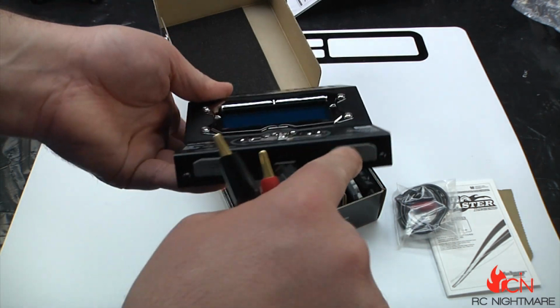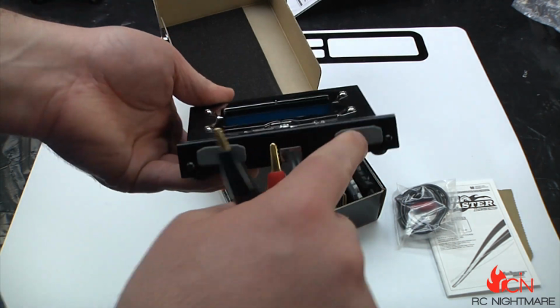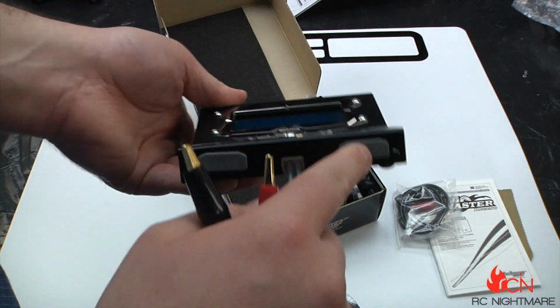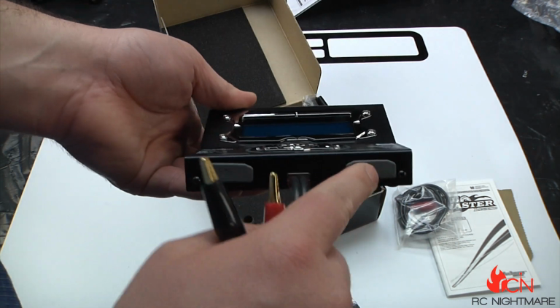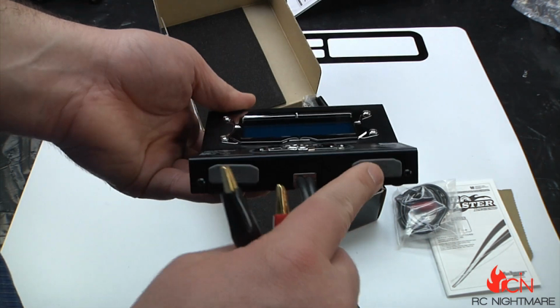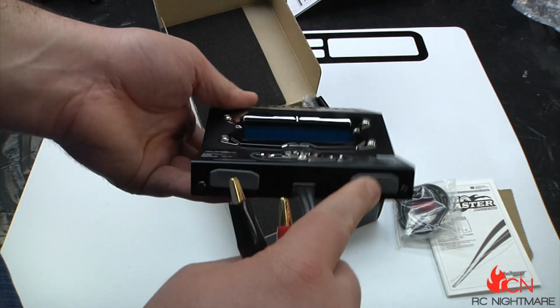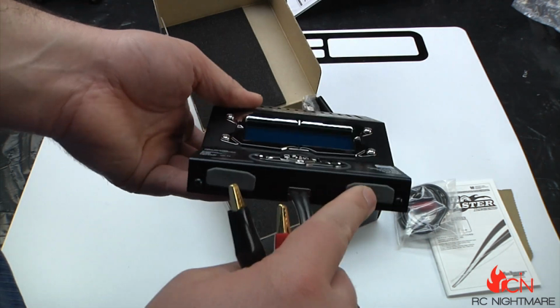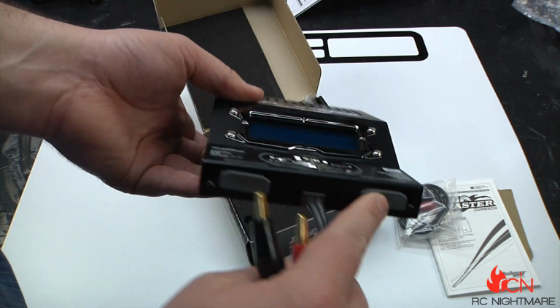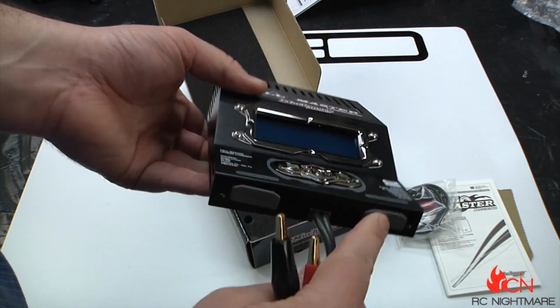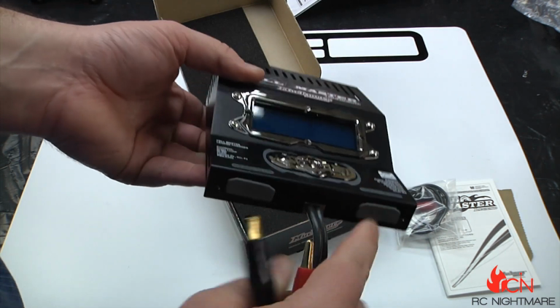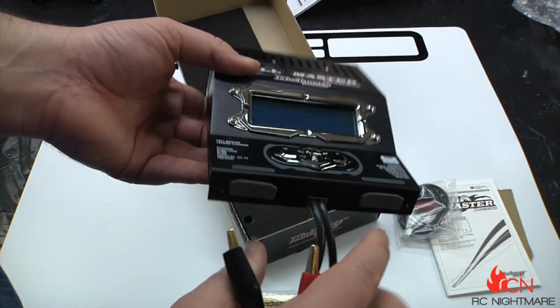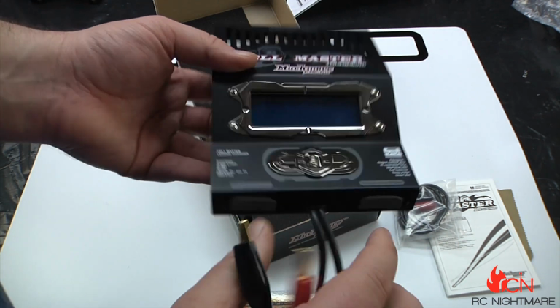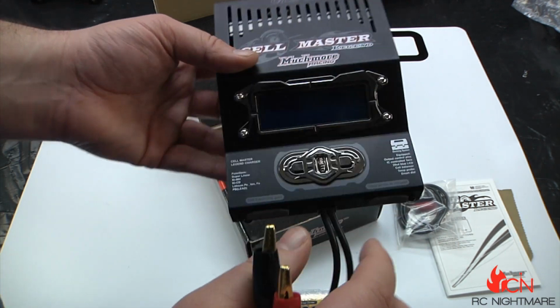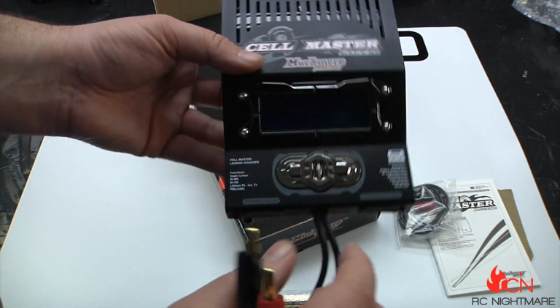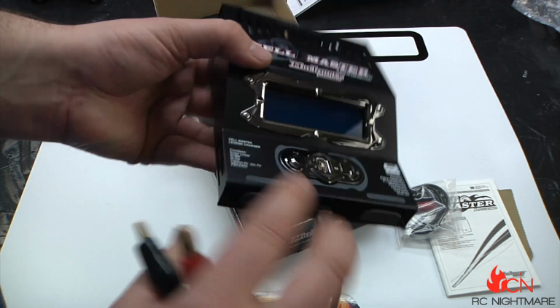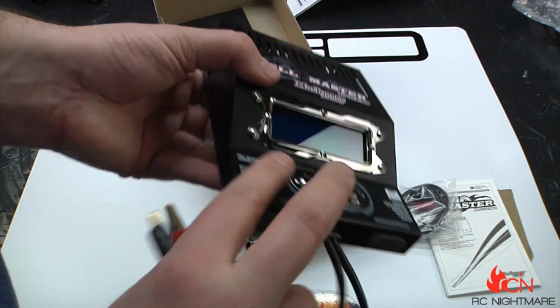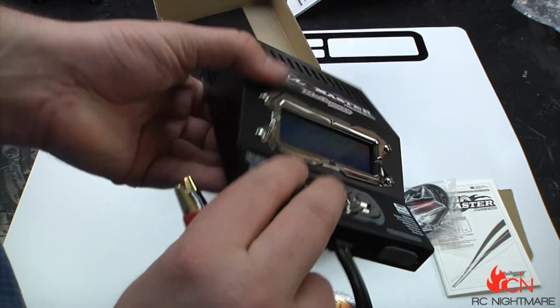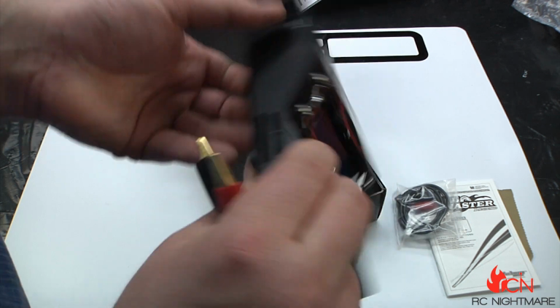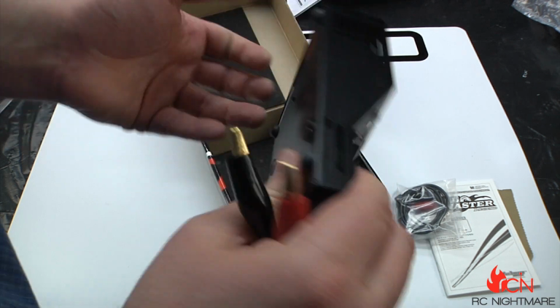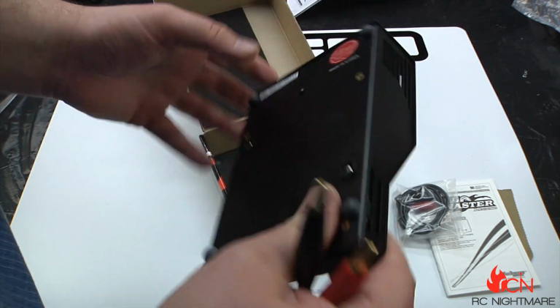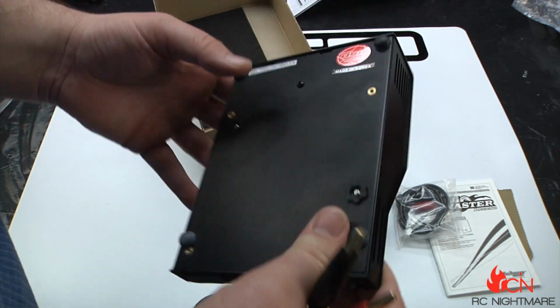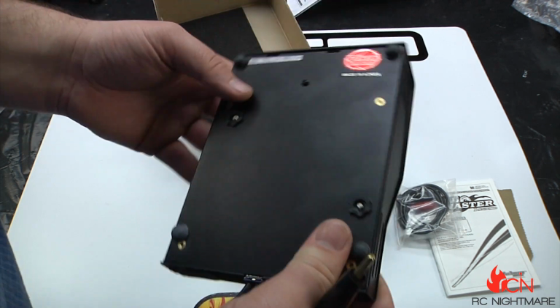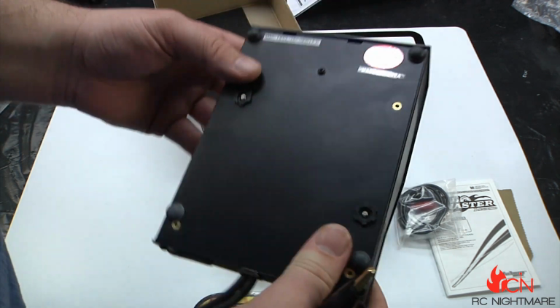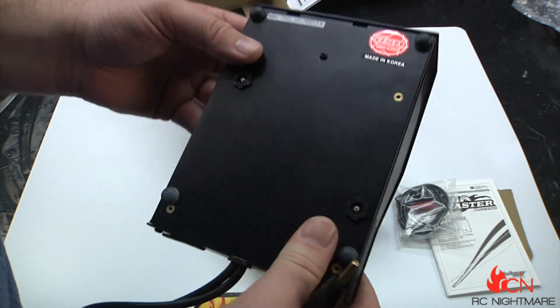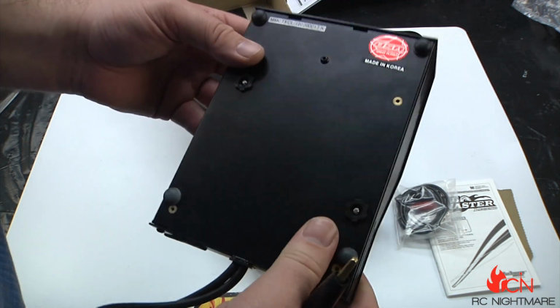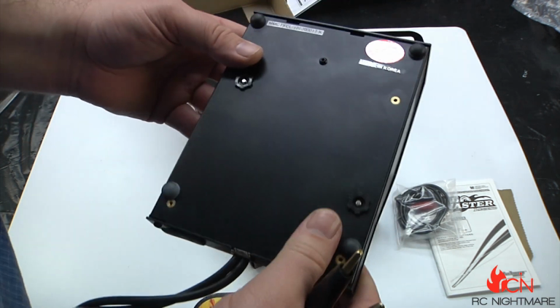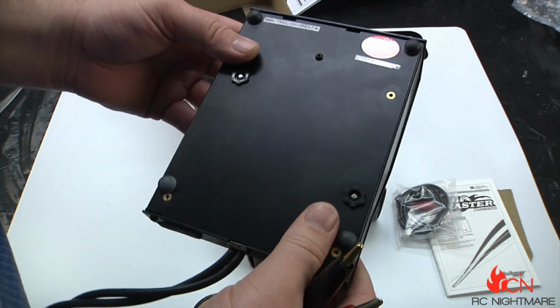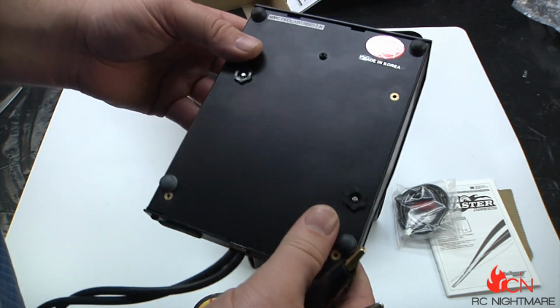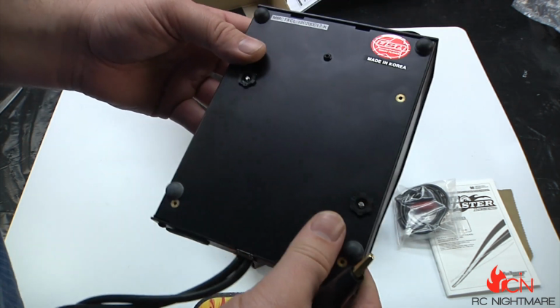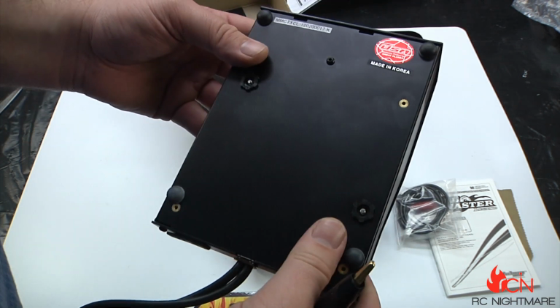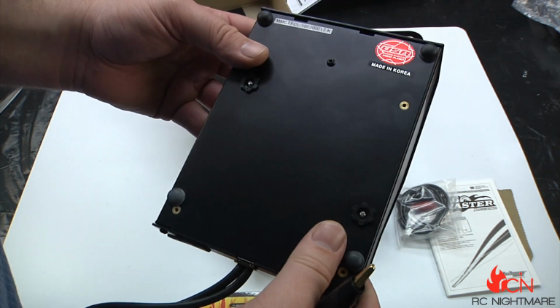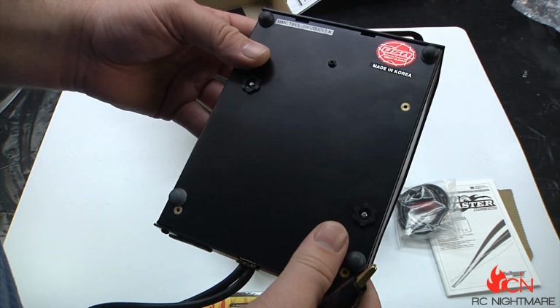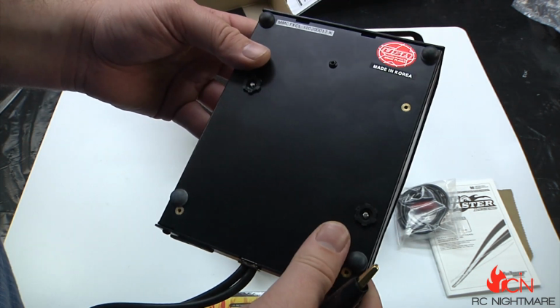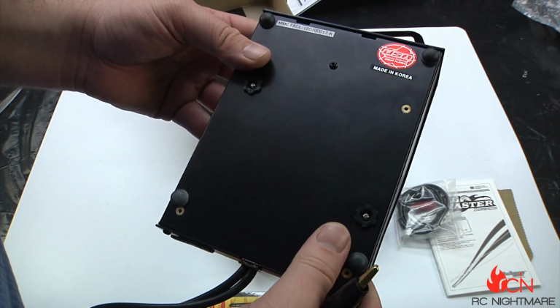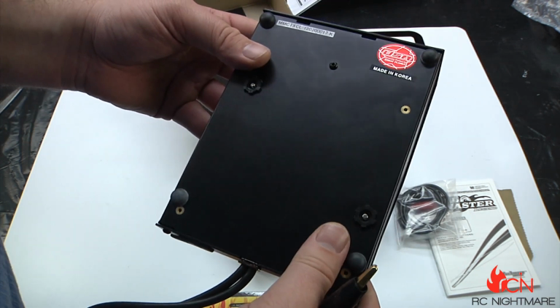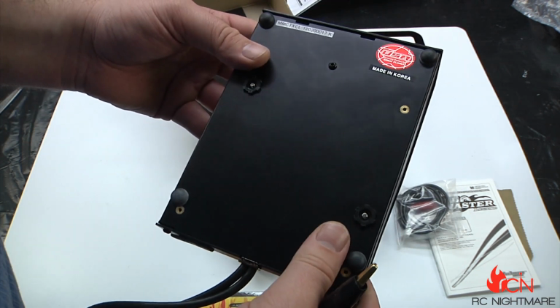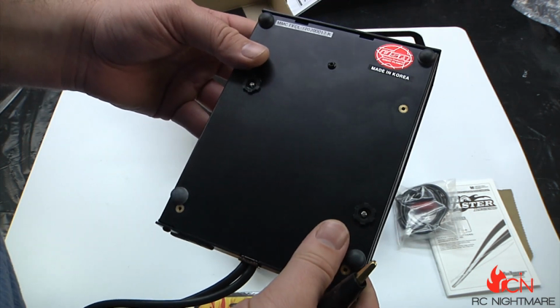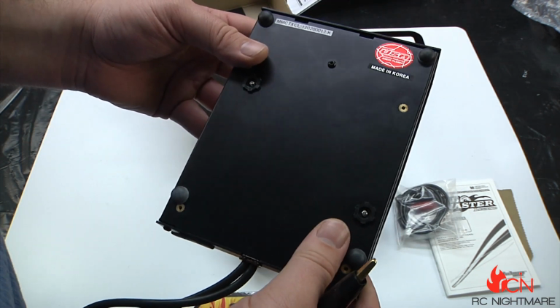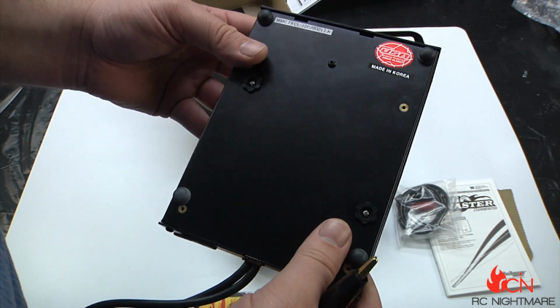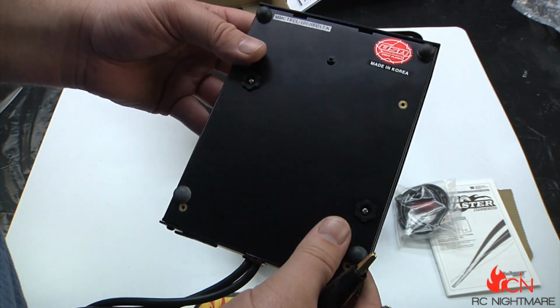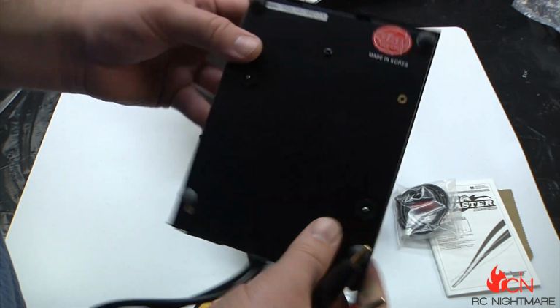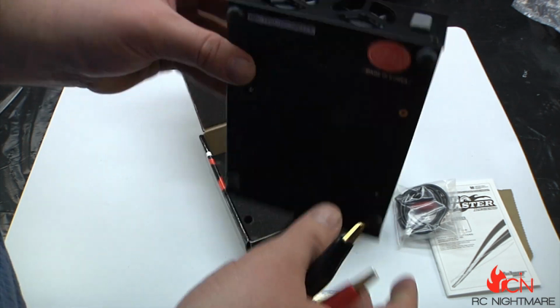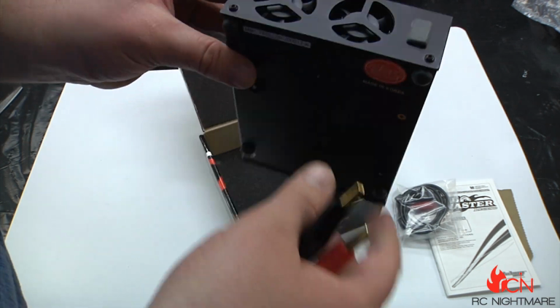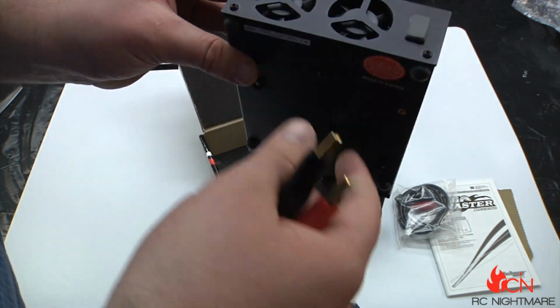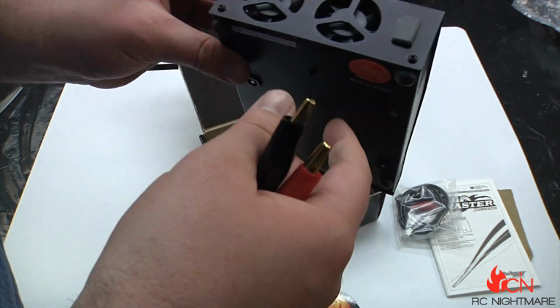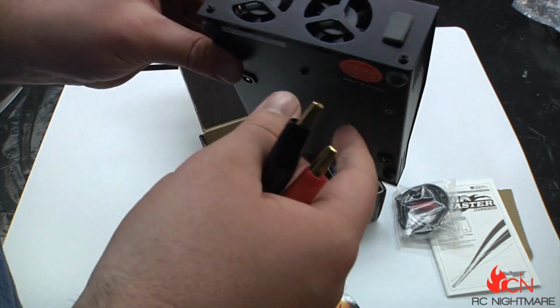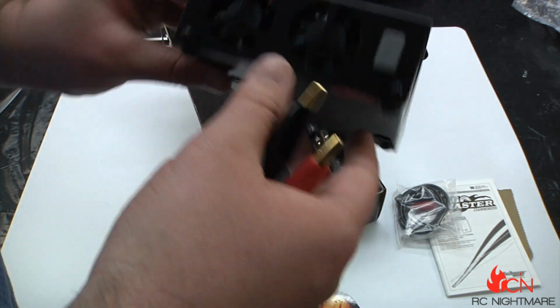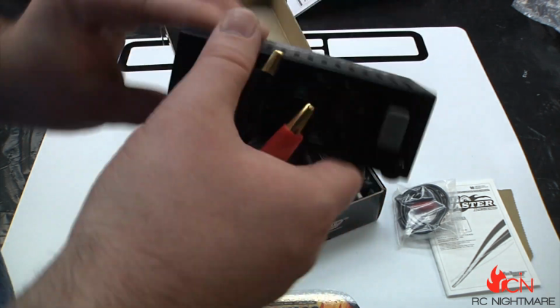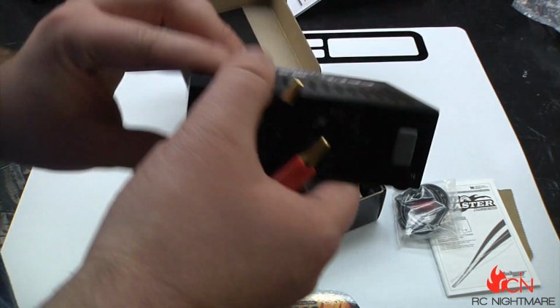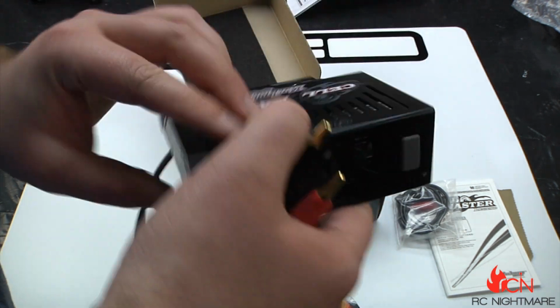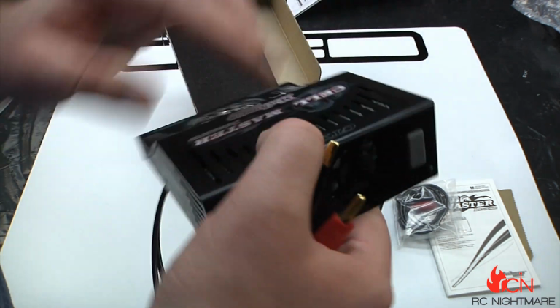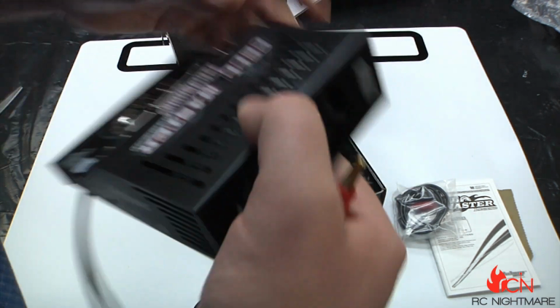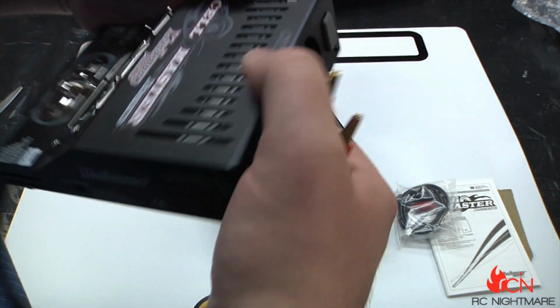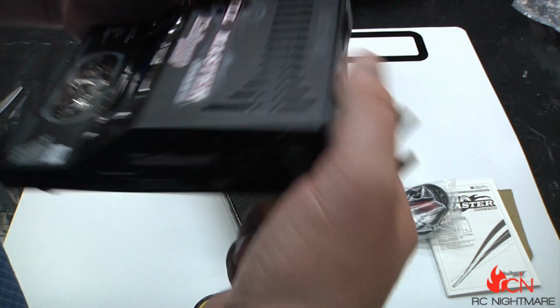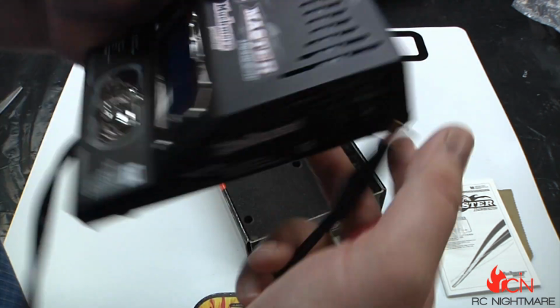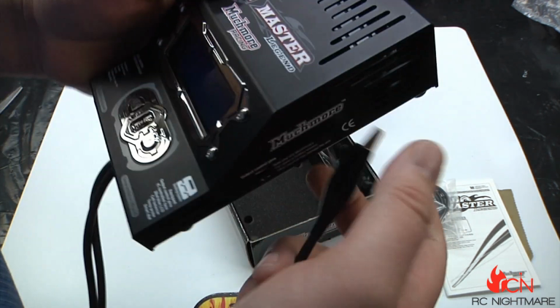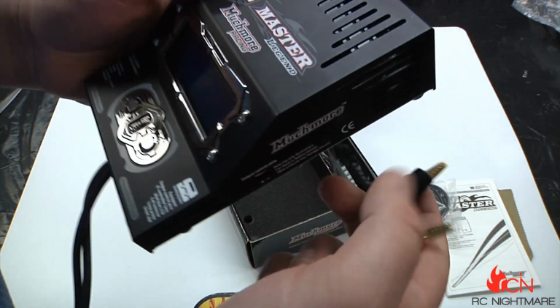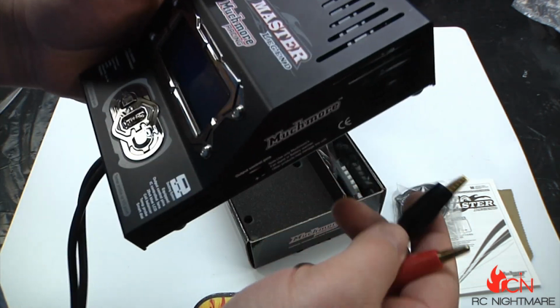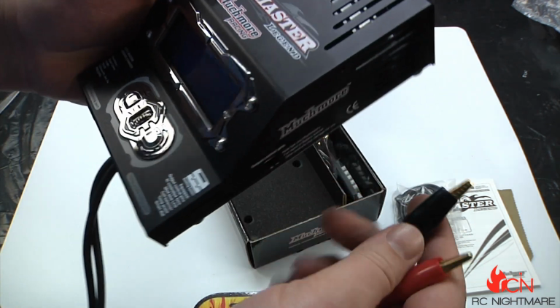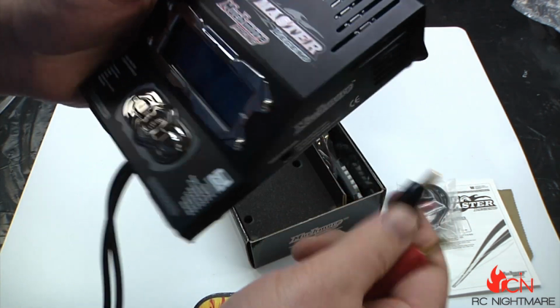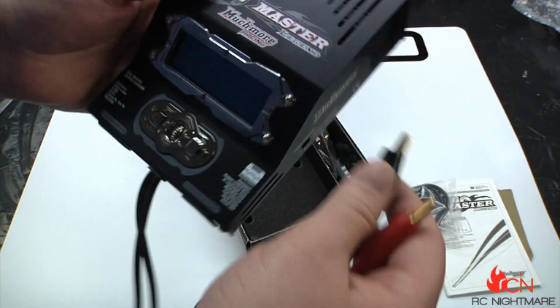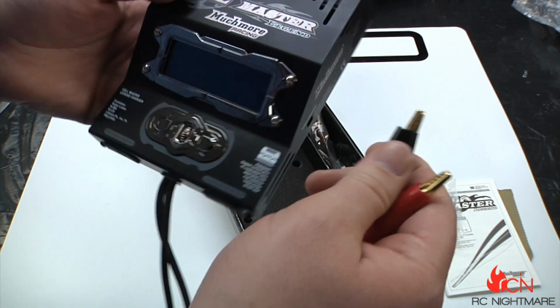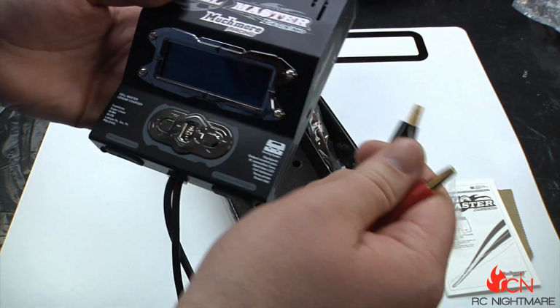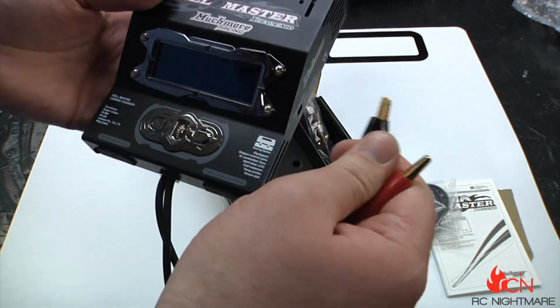If I just toss it in my backpack, random crumbs get in there and it's just not good. So having those covers is a really welcome feature.